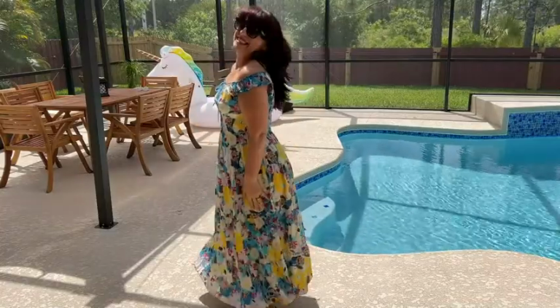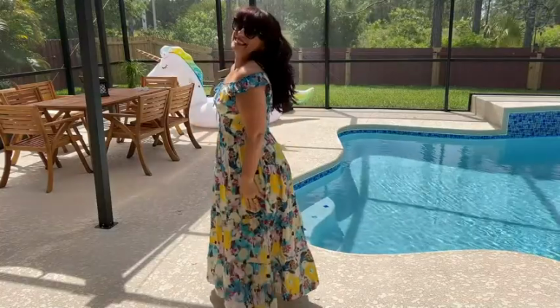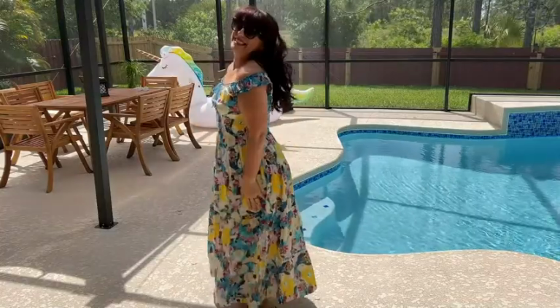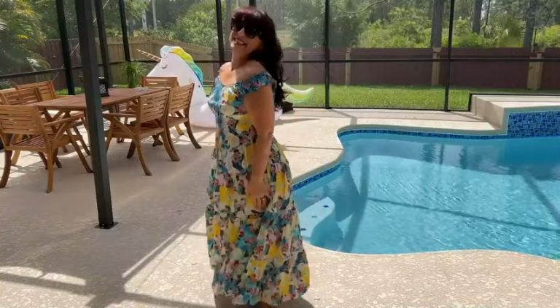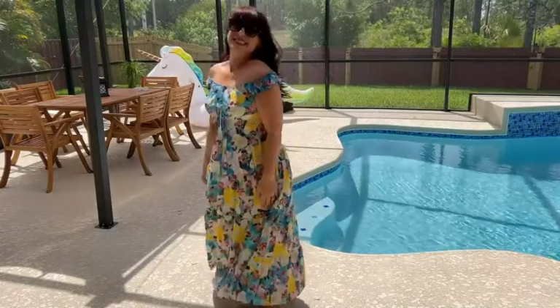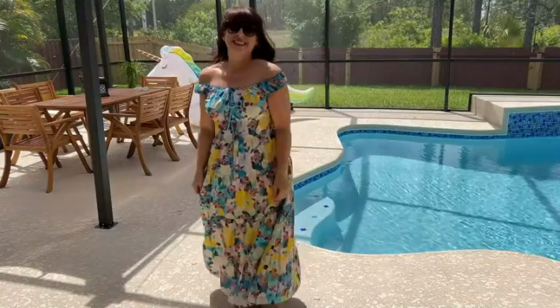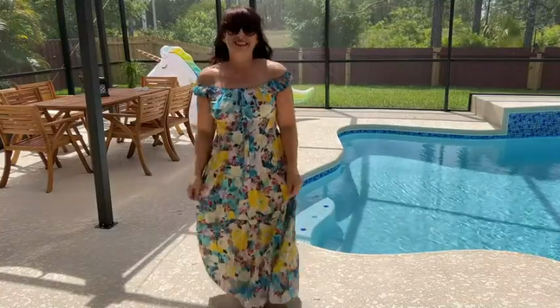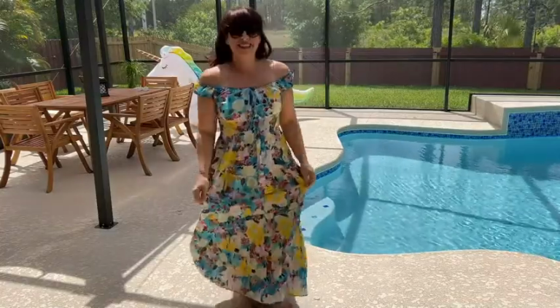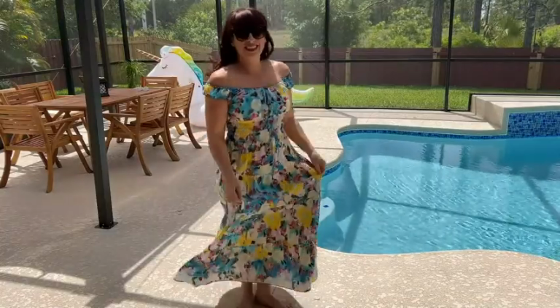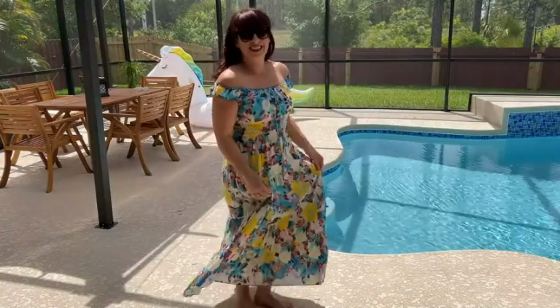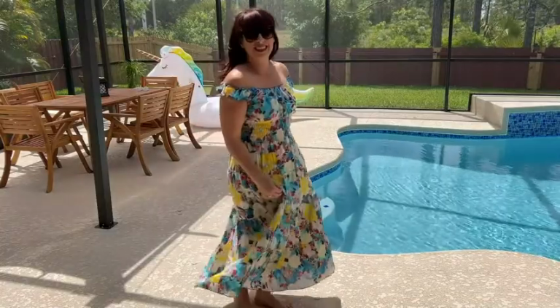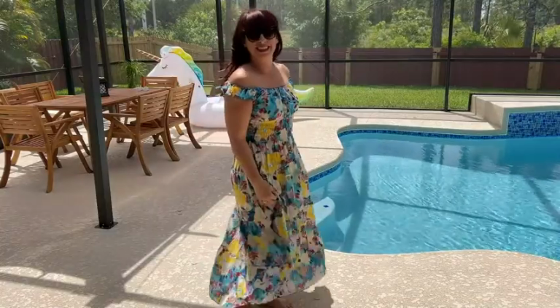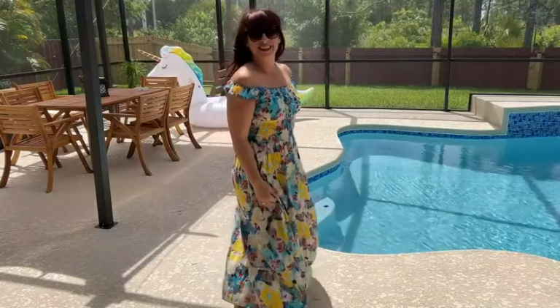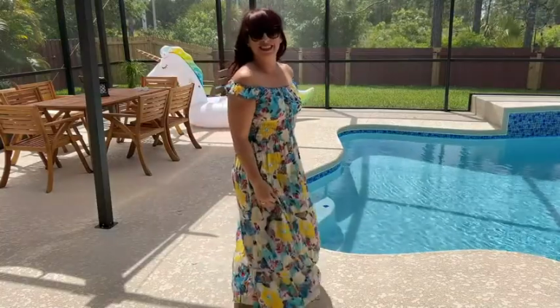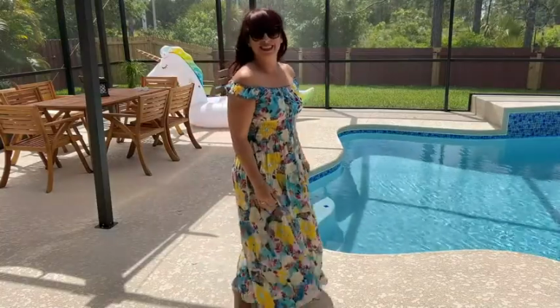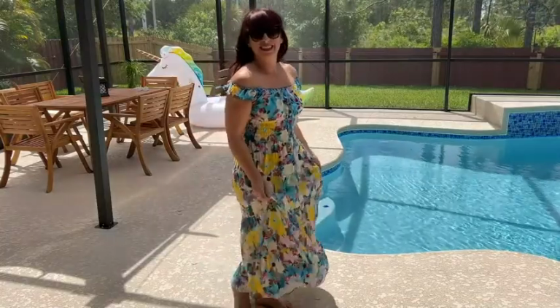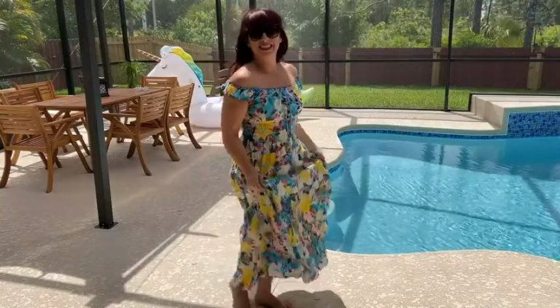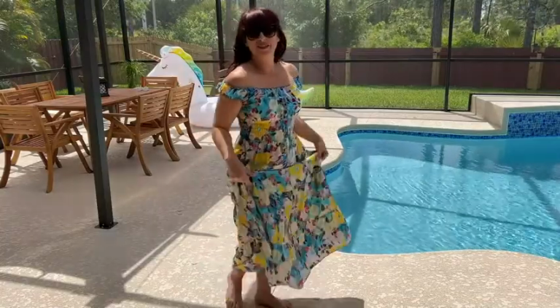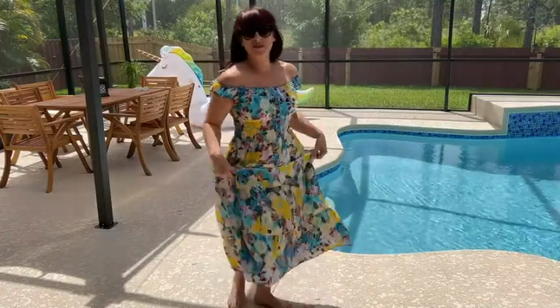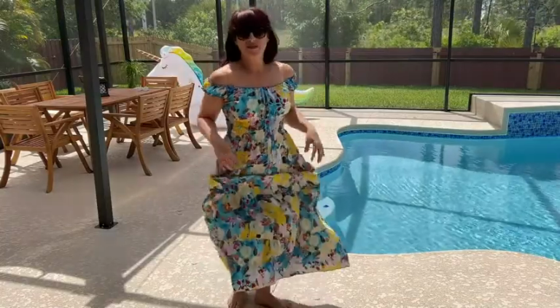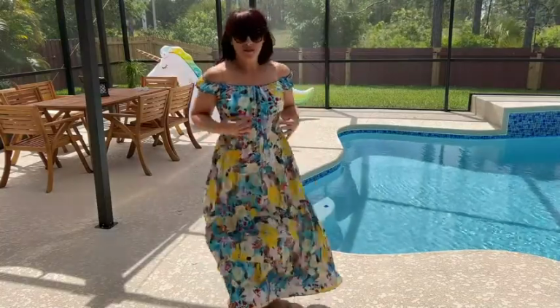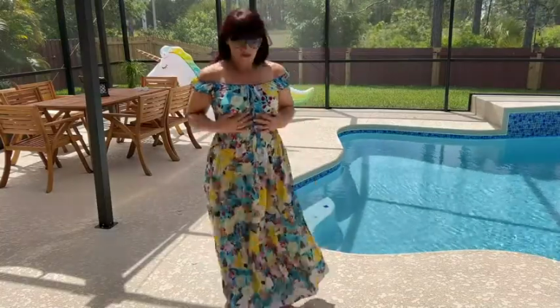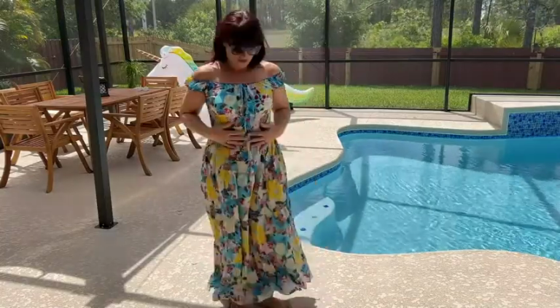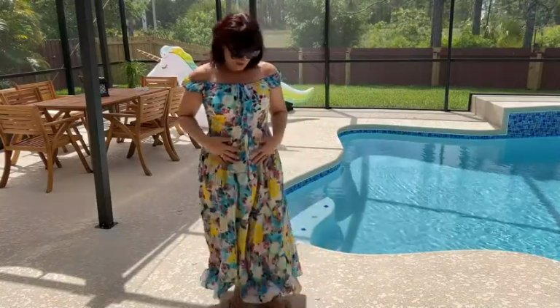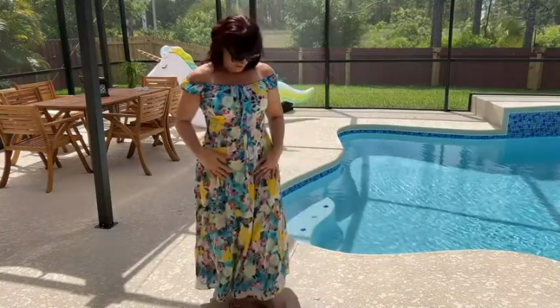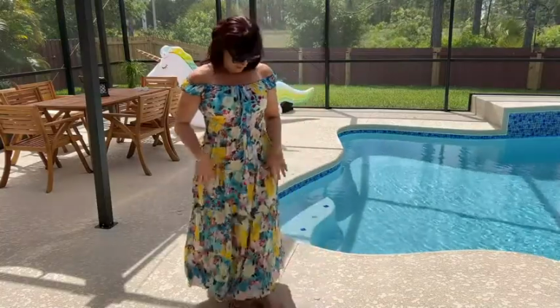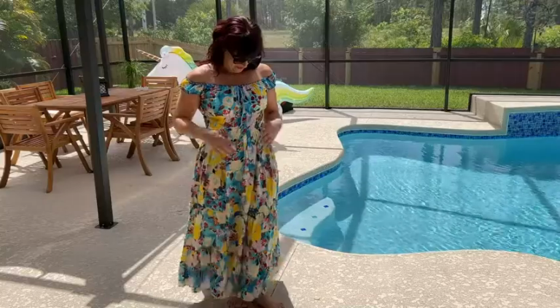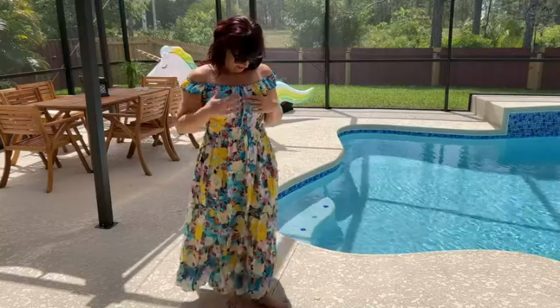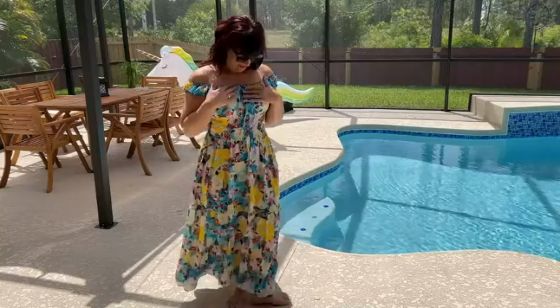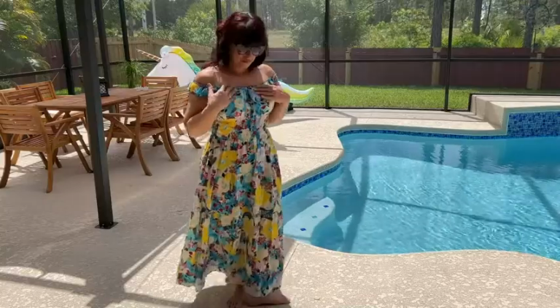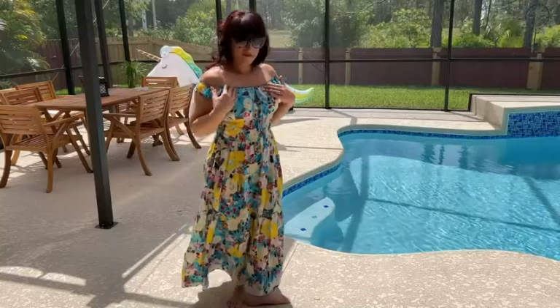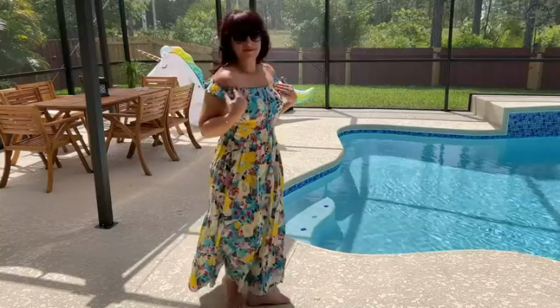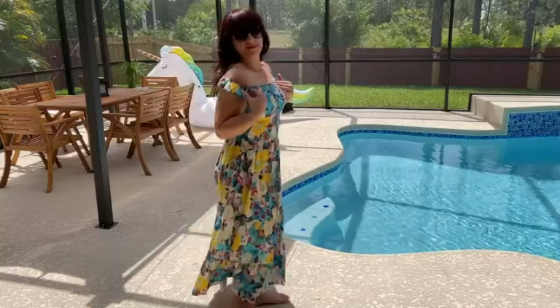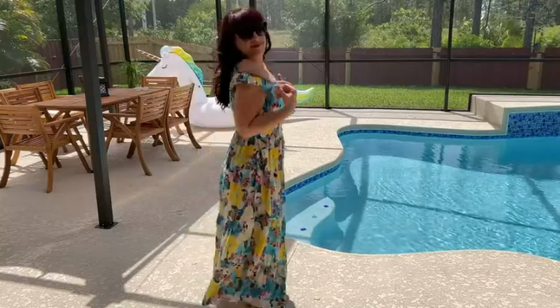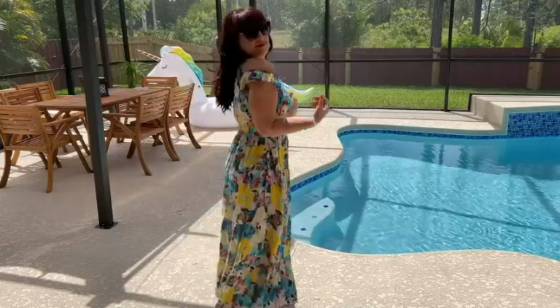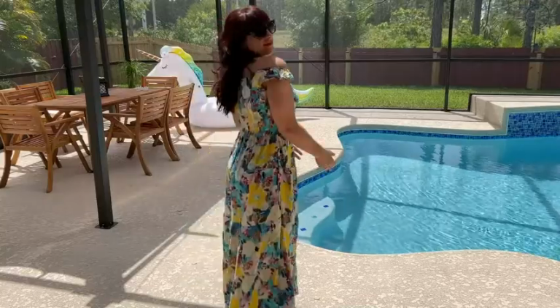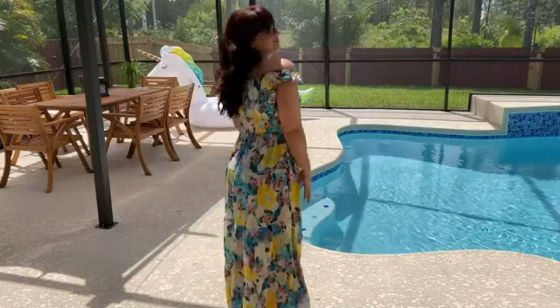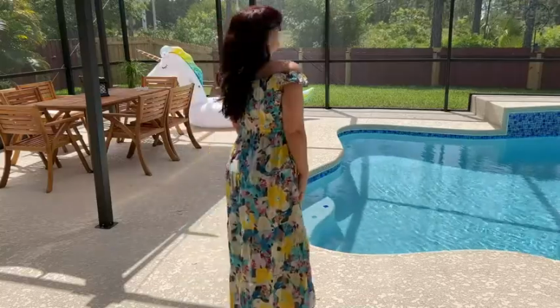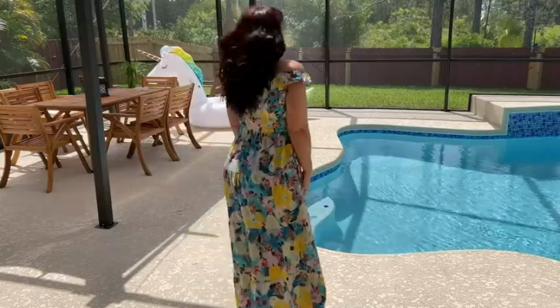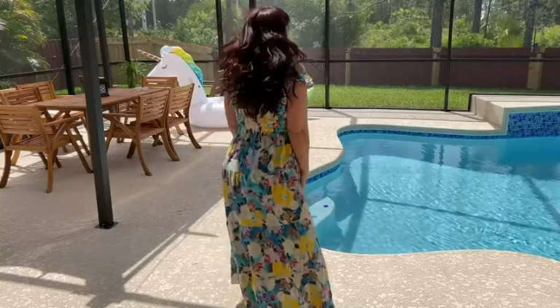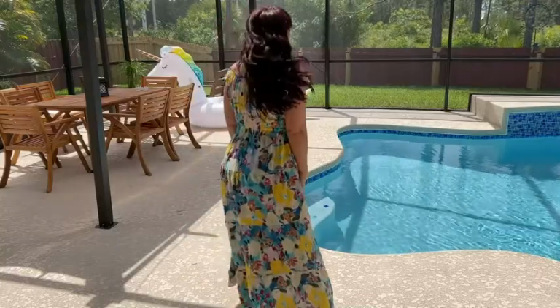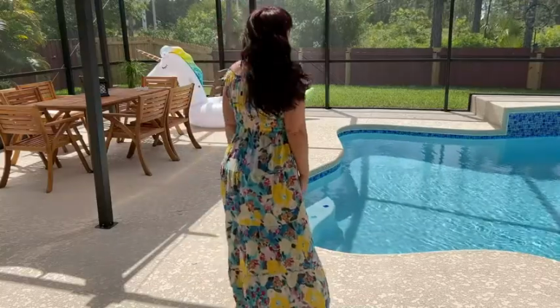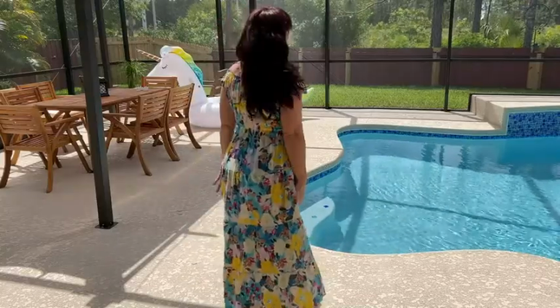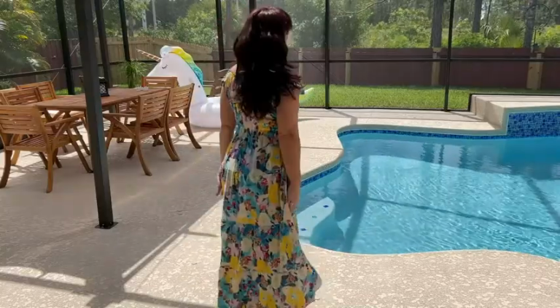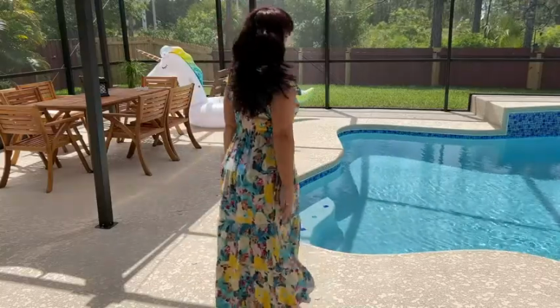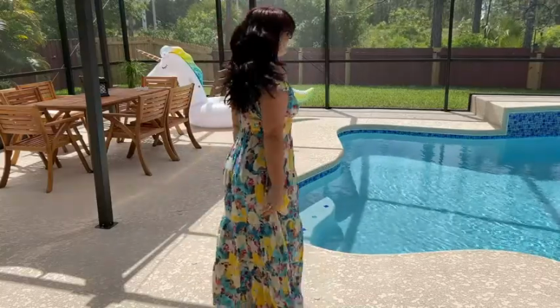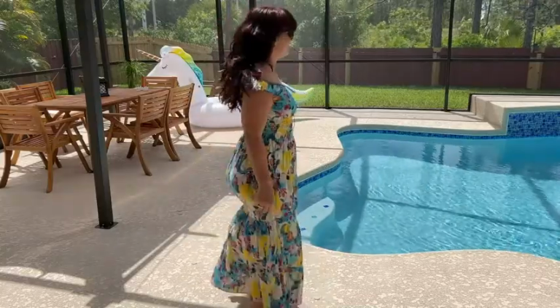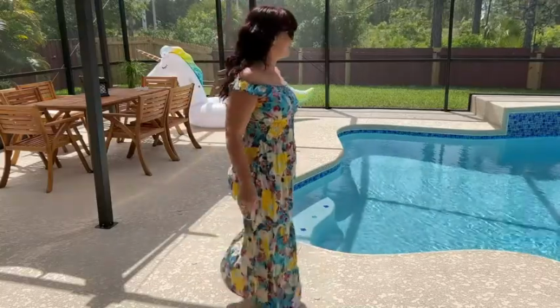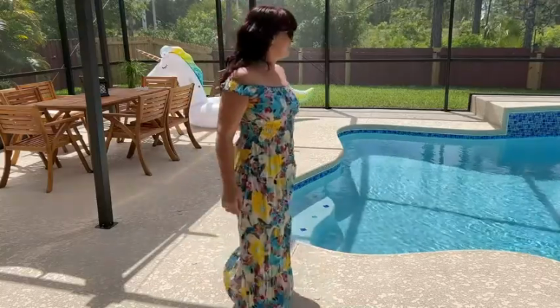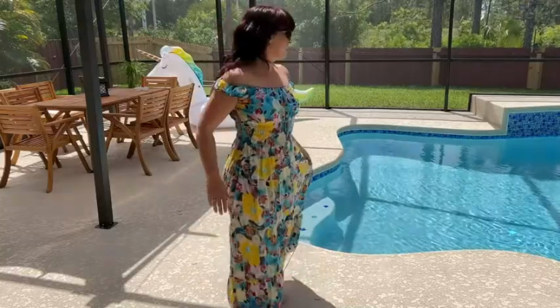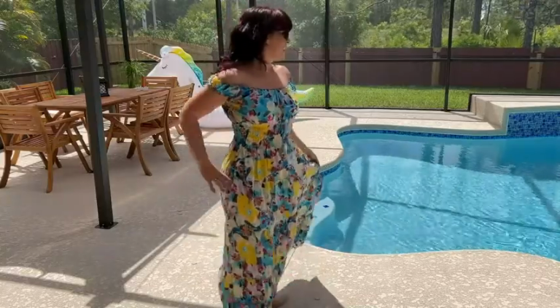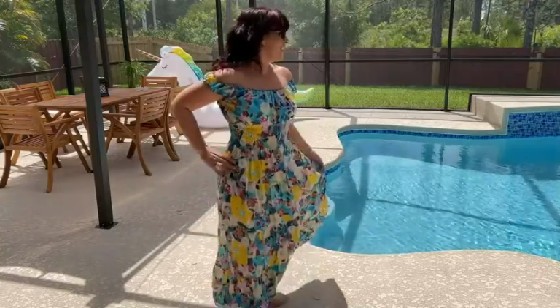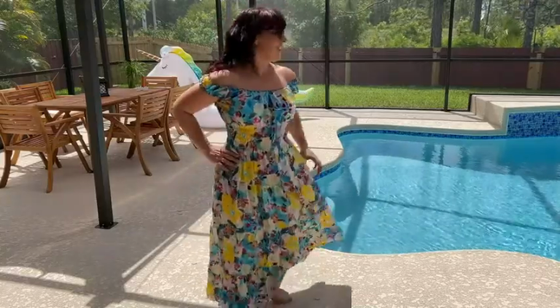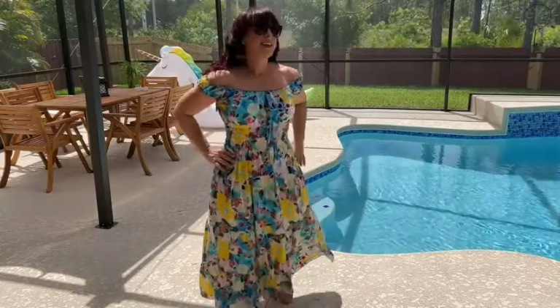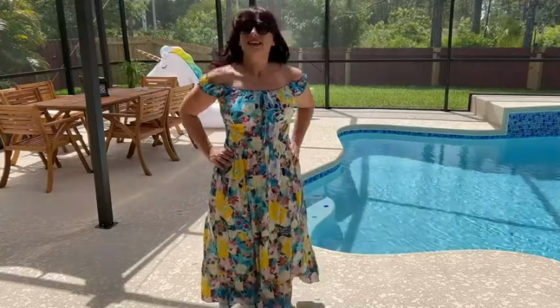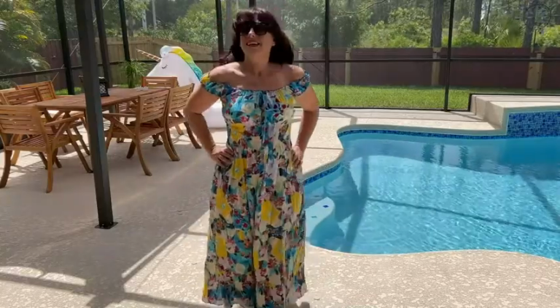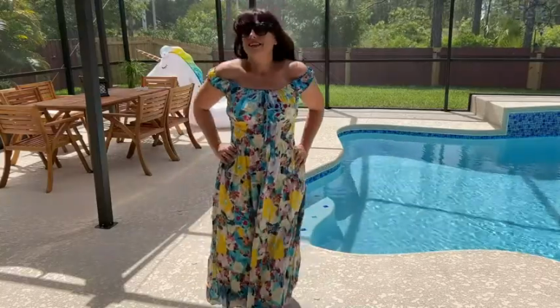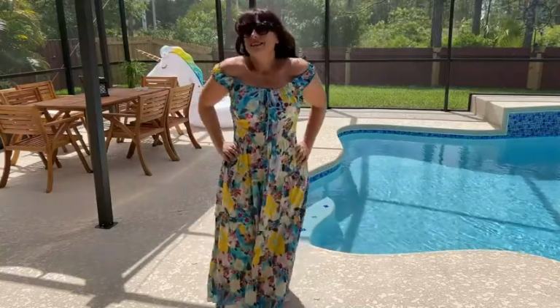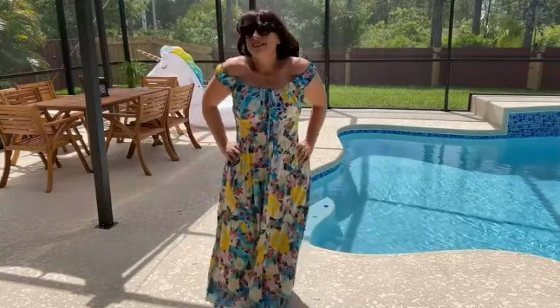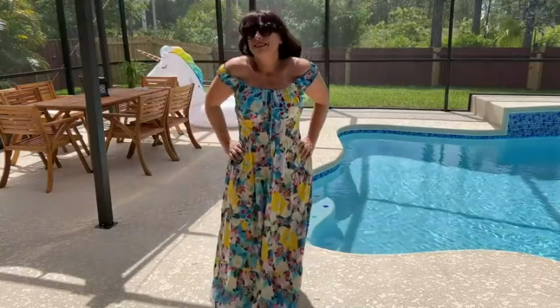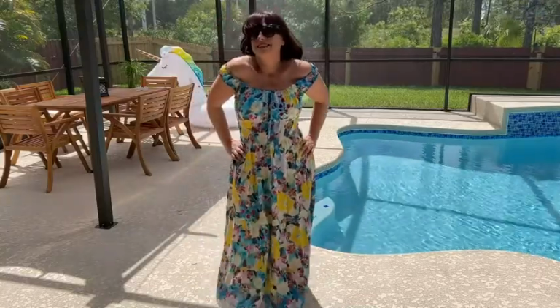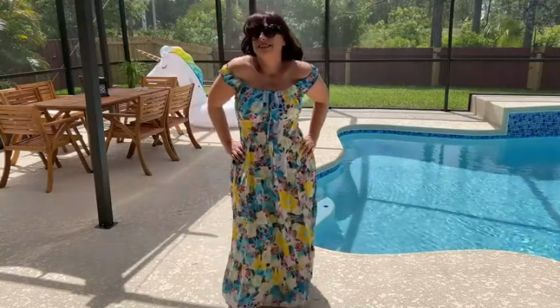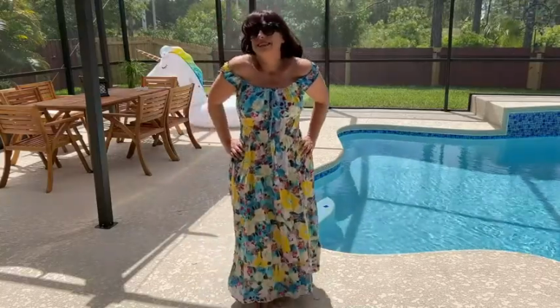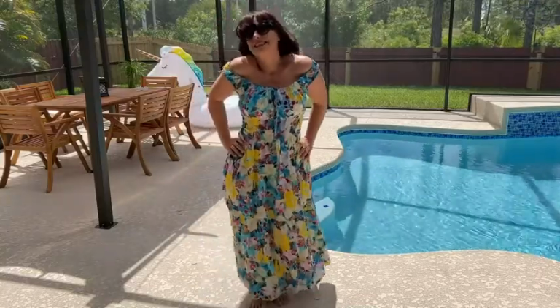I think it fits true to size. I'm 5'5", so it's got a nice long length. I could not be more pleased with this beautiful little dress.